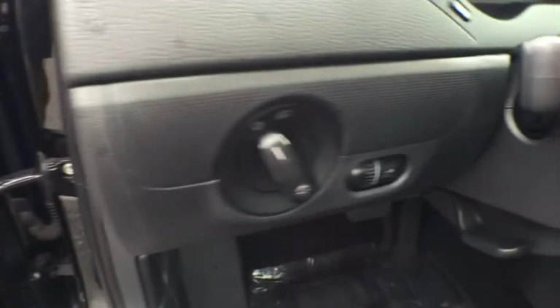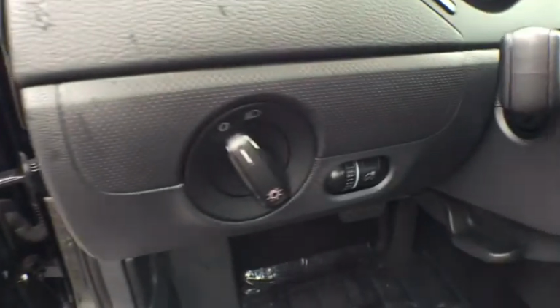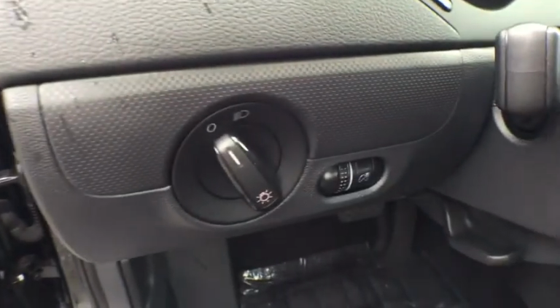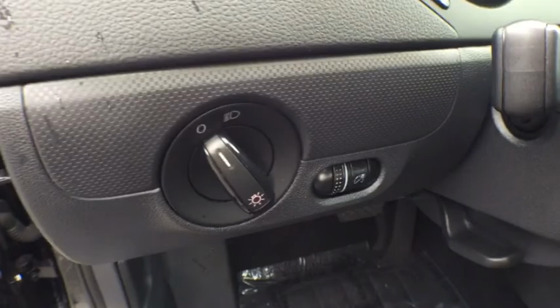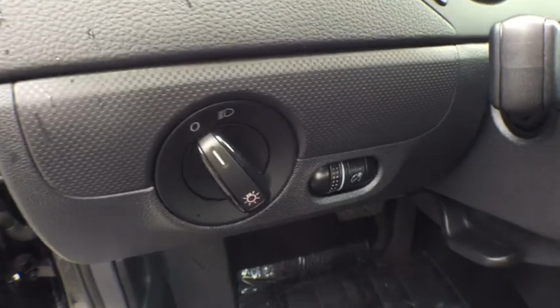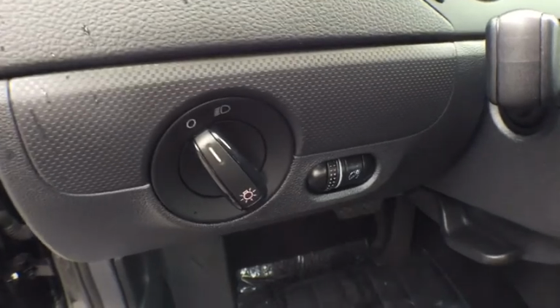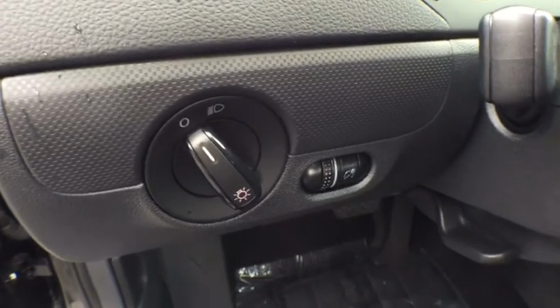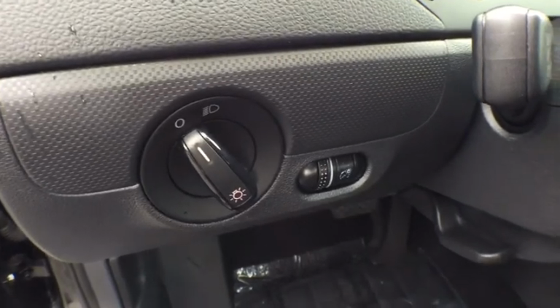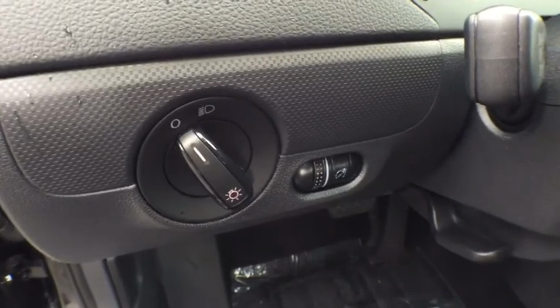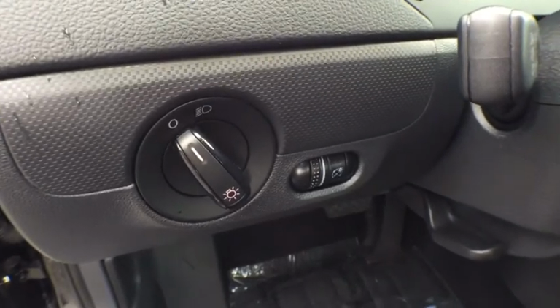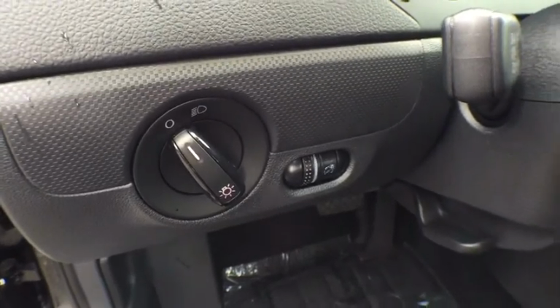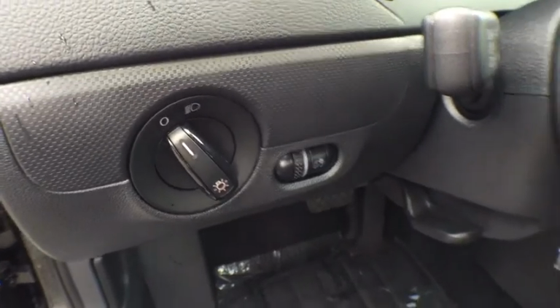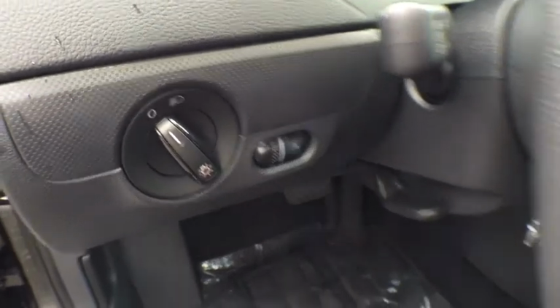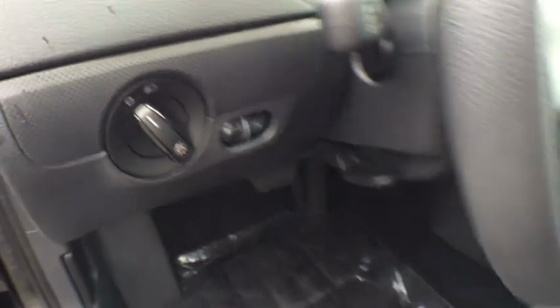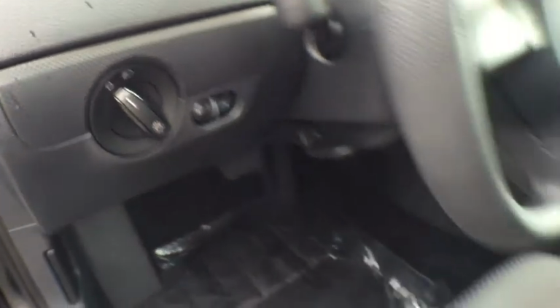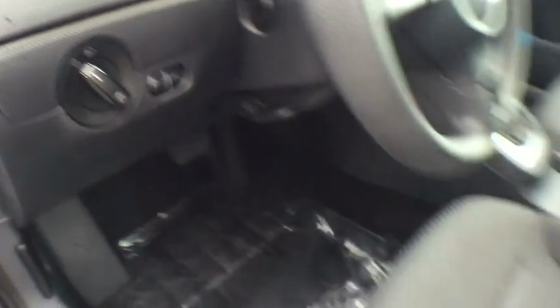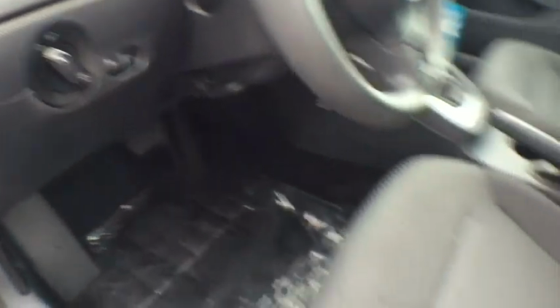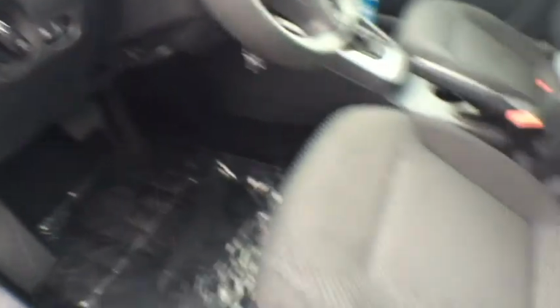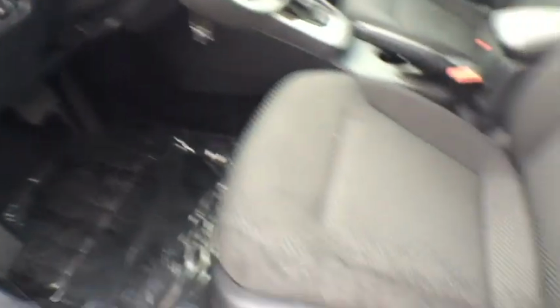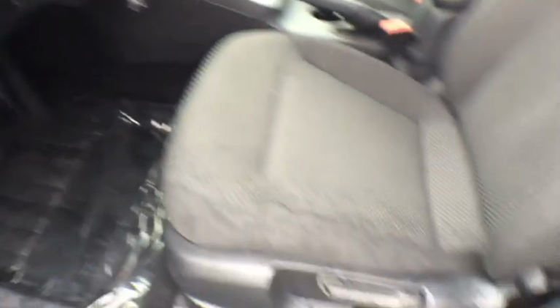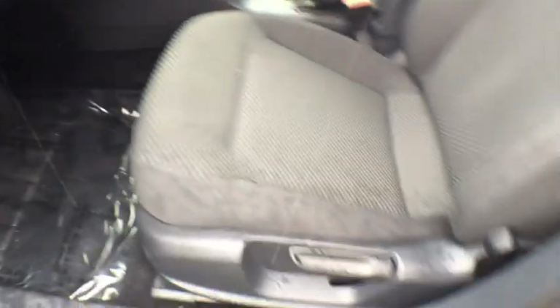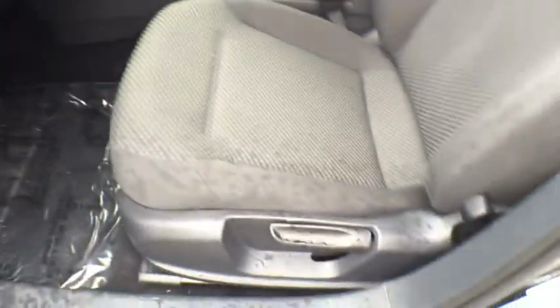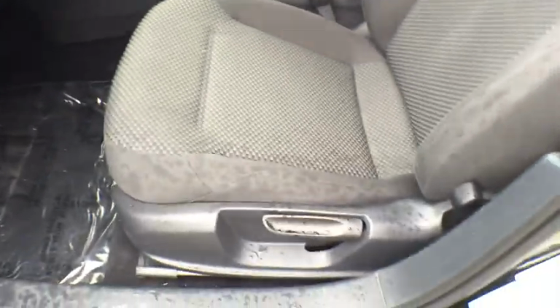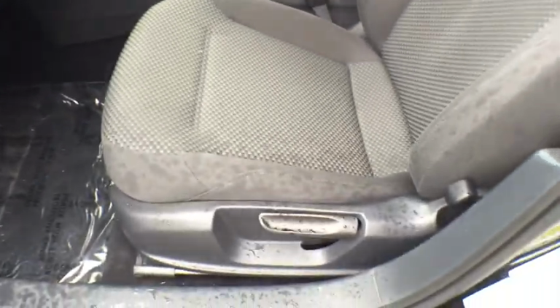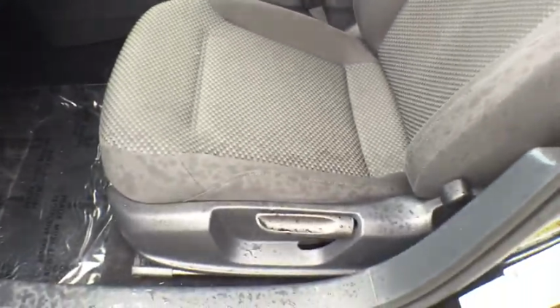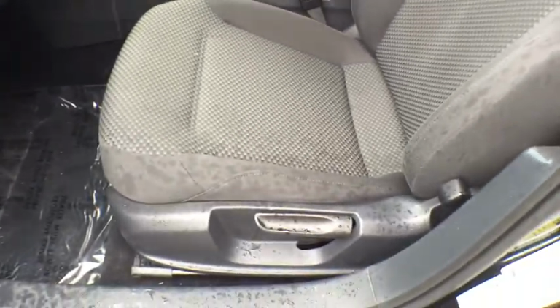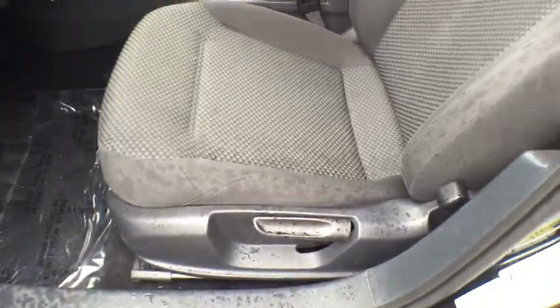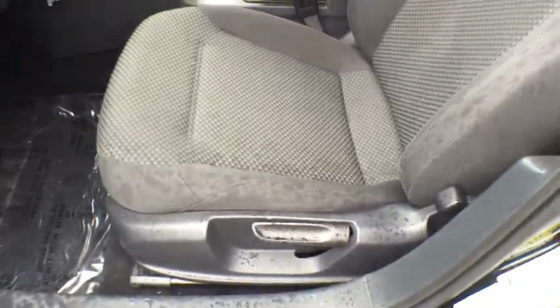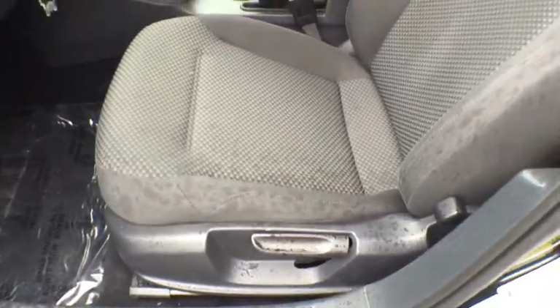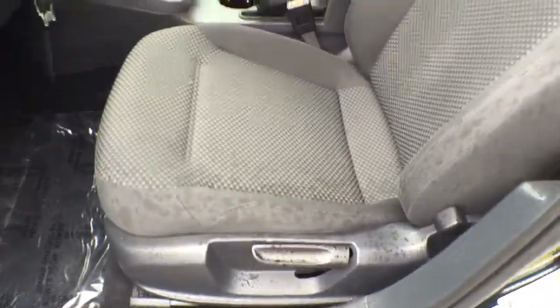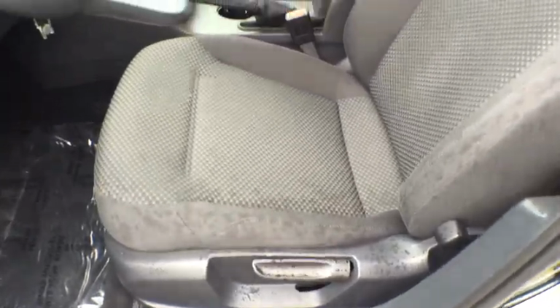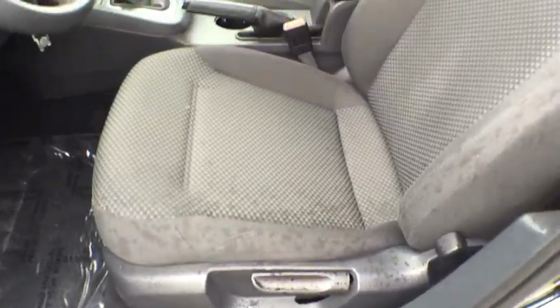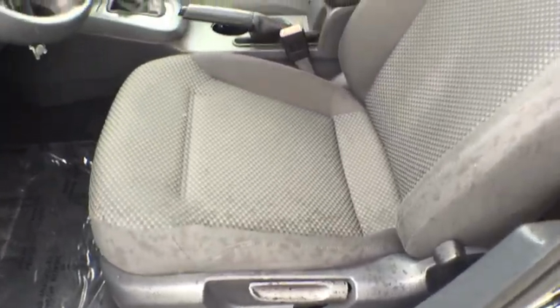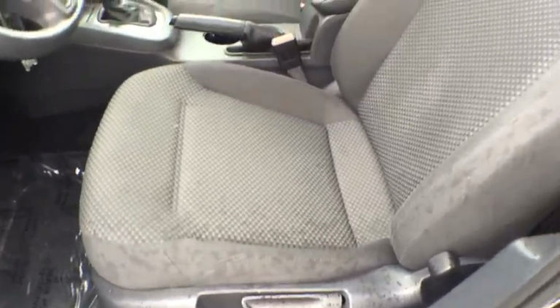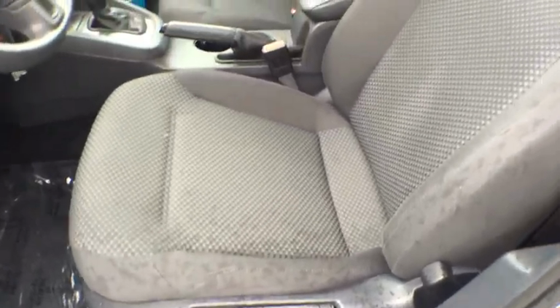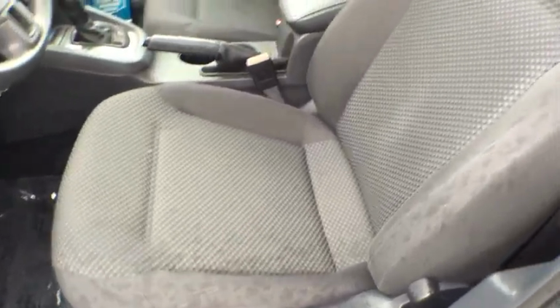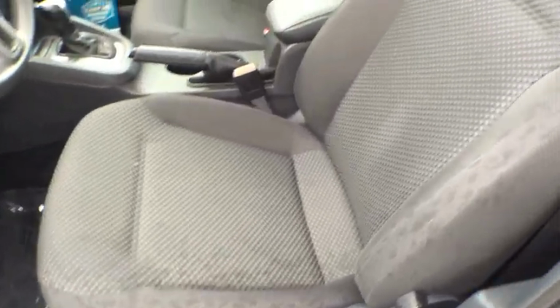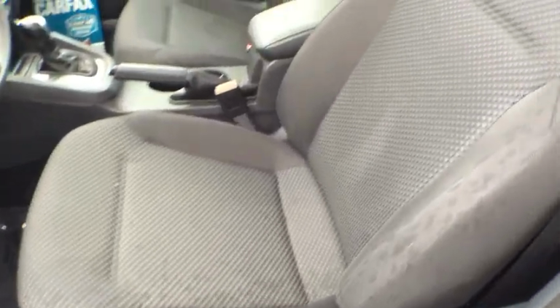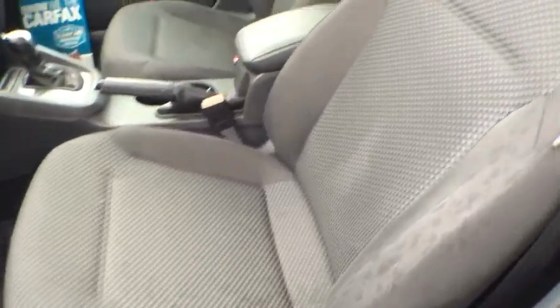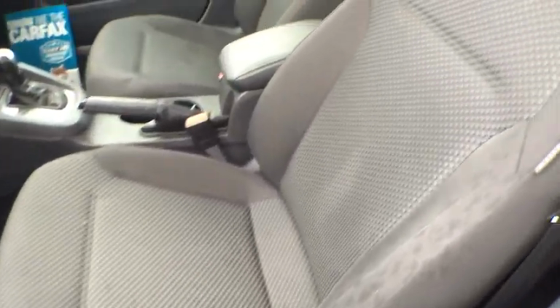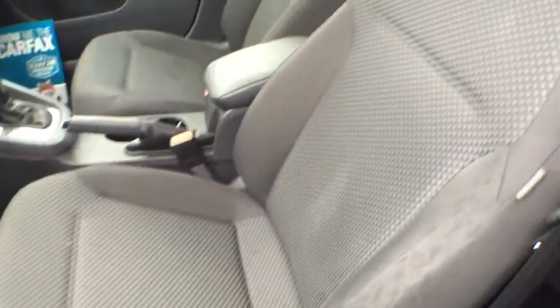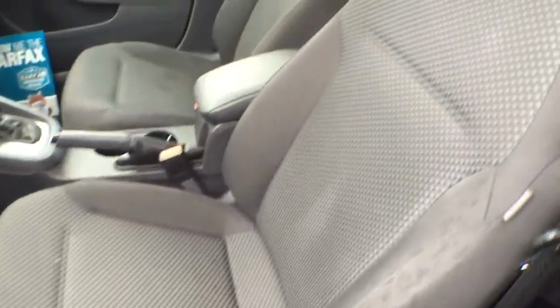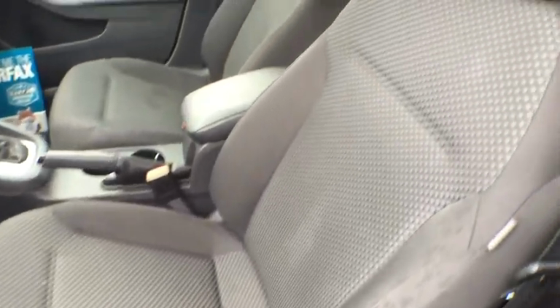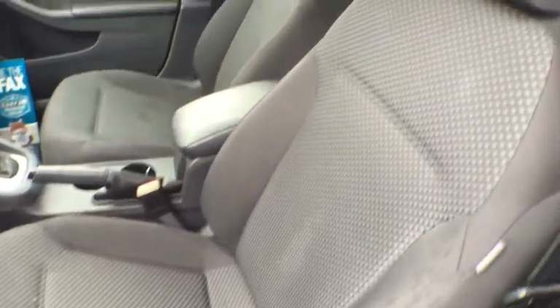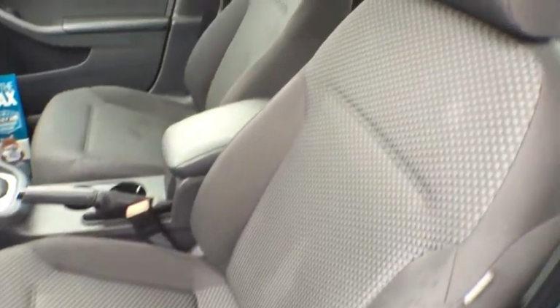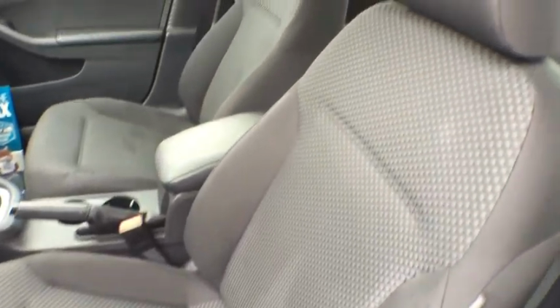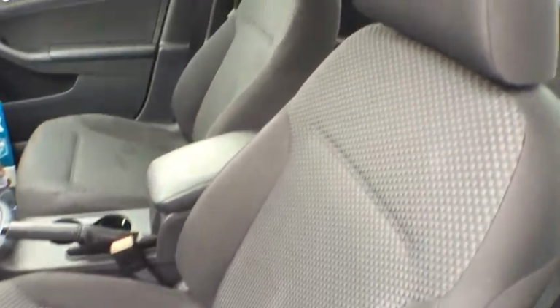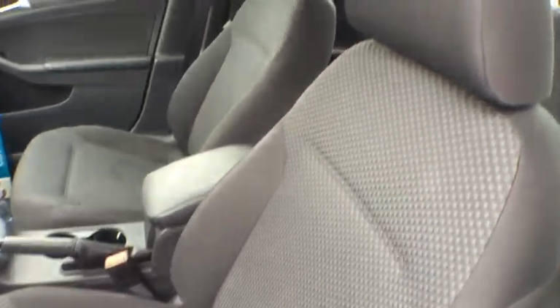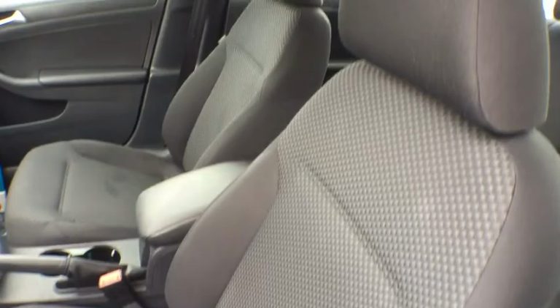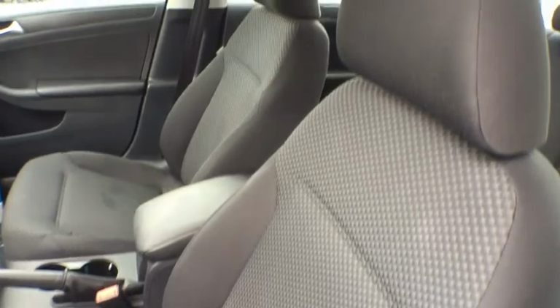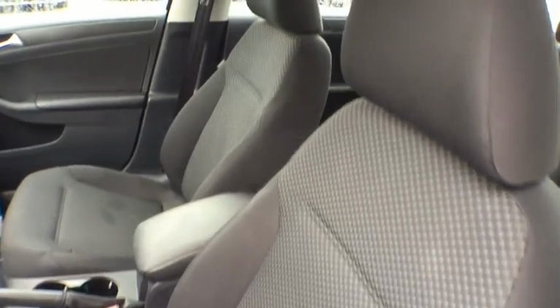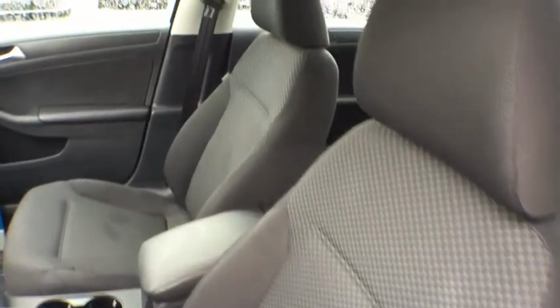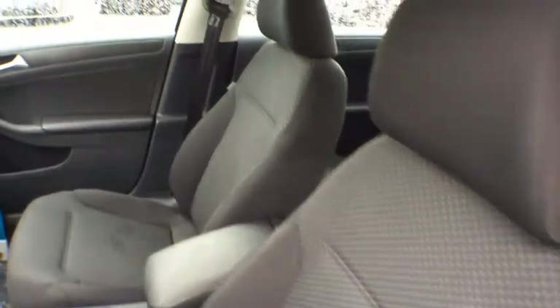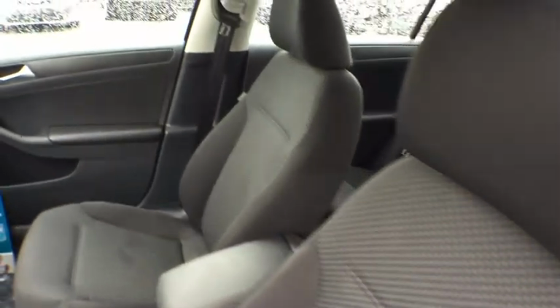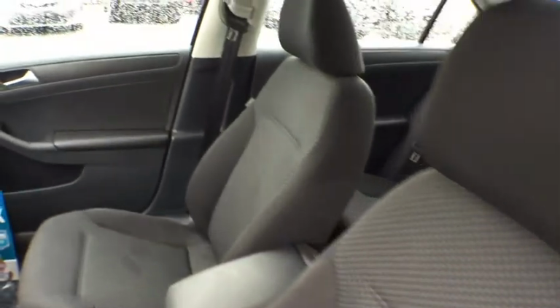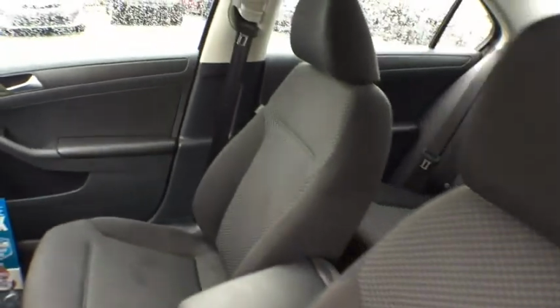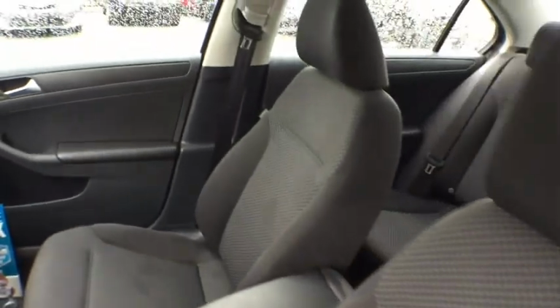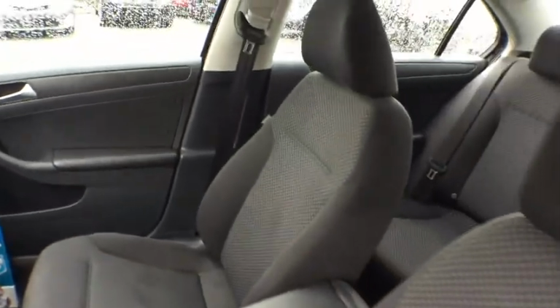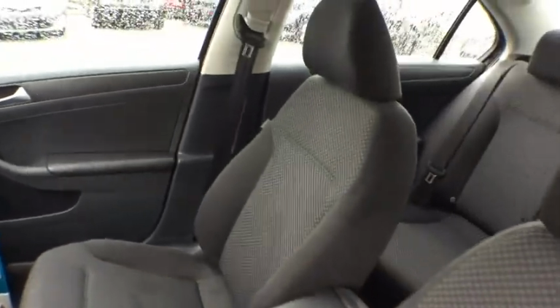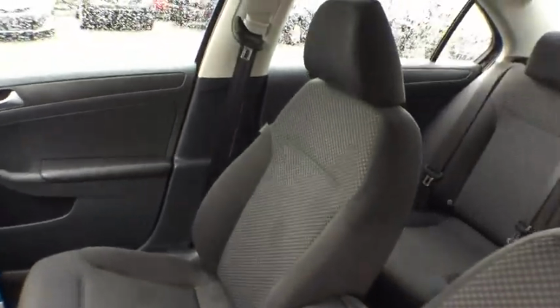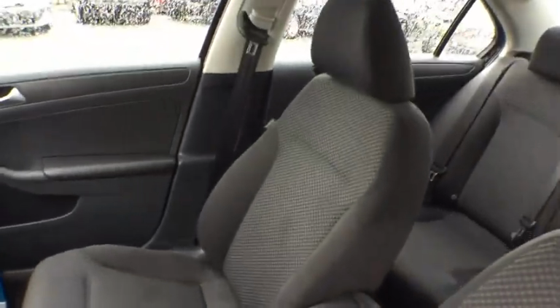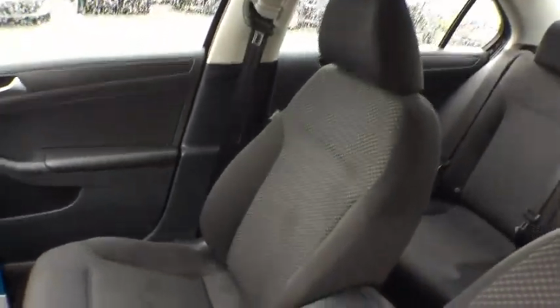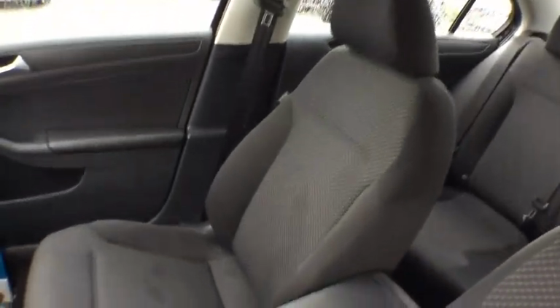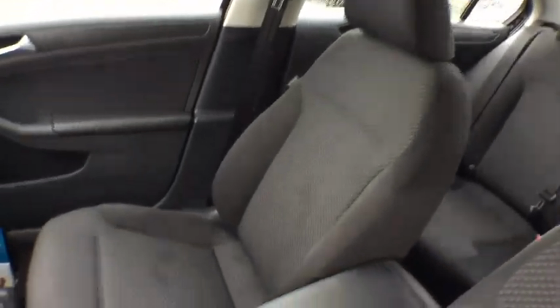Front bucket seats. Cloth seat trim. Passenger vanity mirror. This vehicle offers reliability and good looks at a great price.